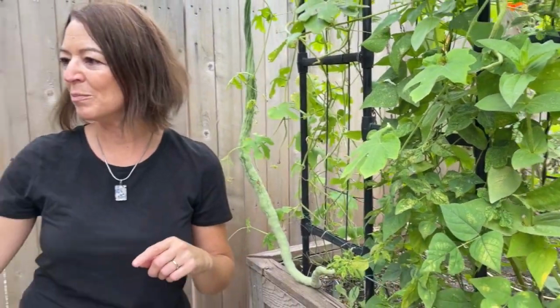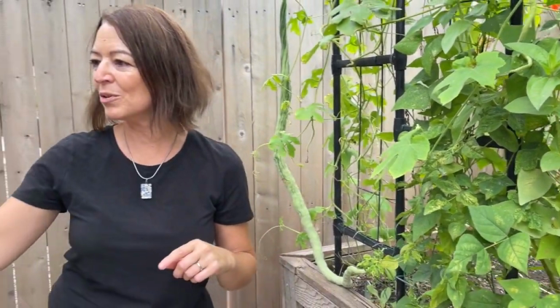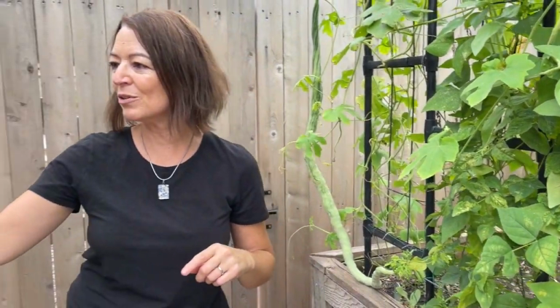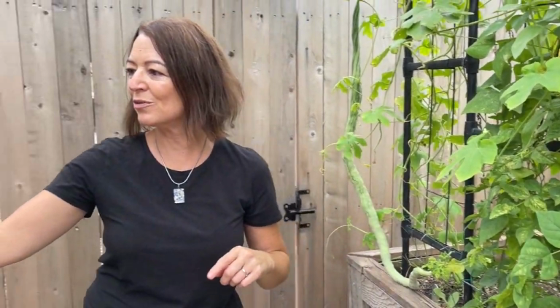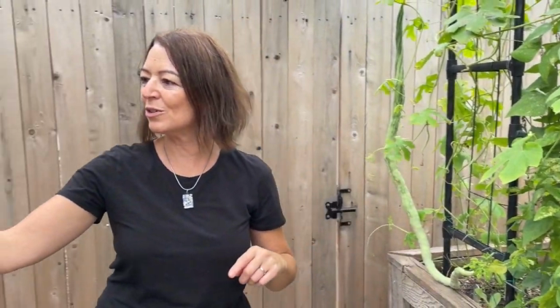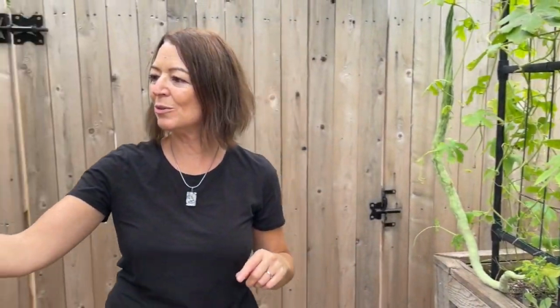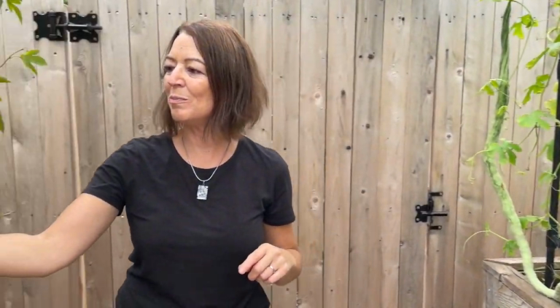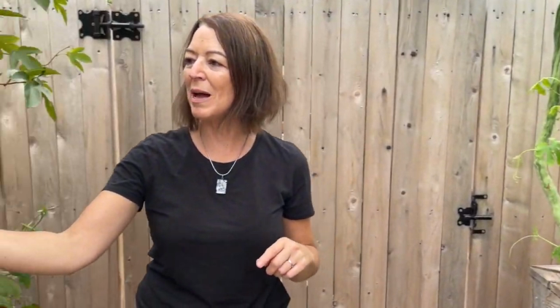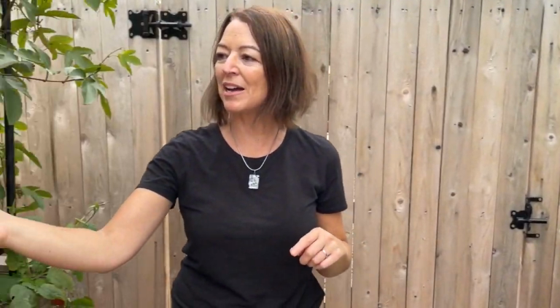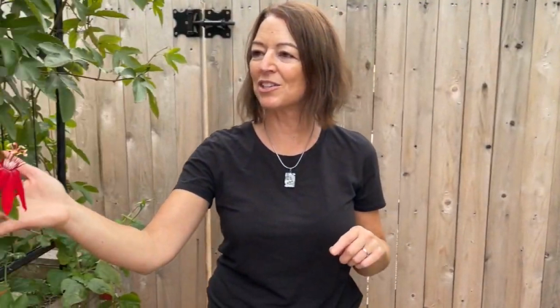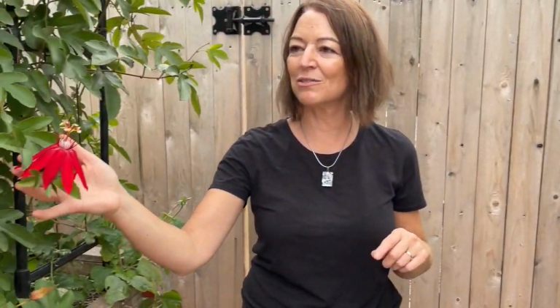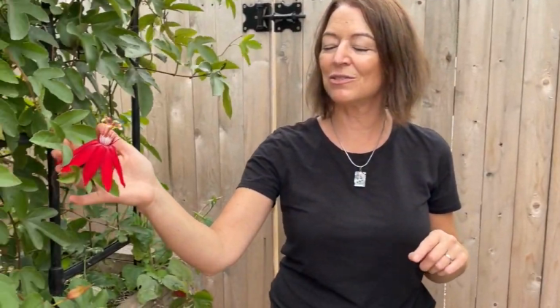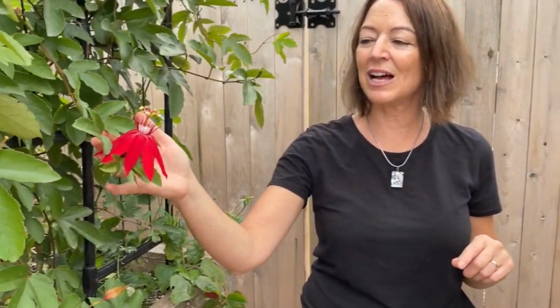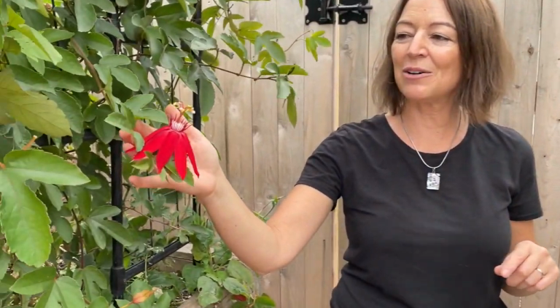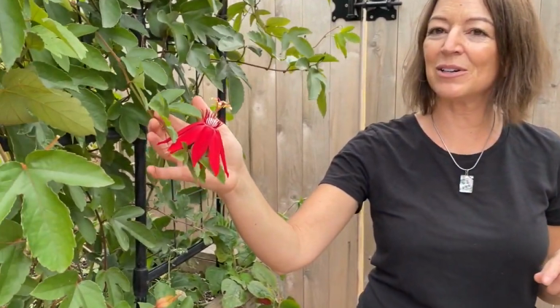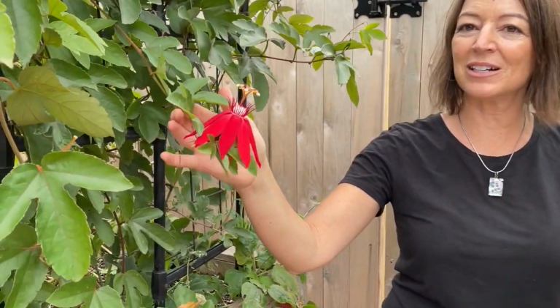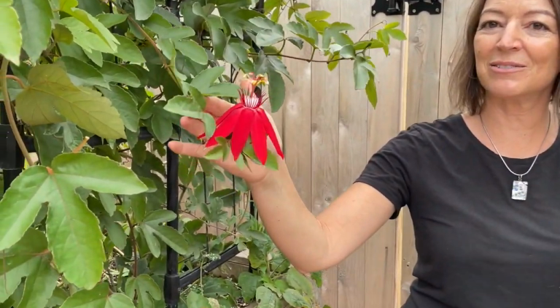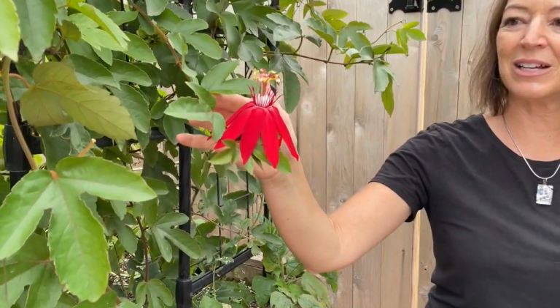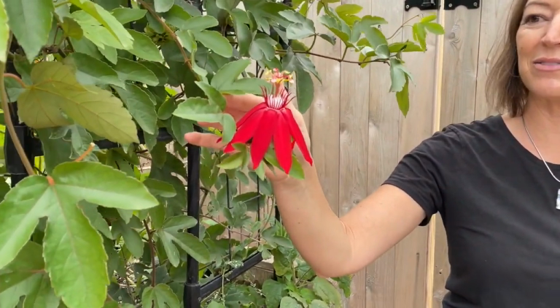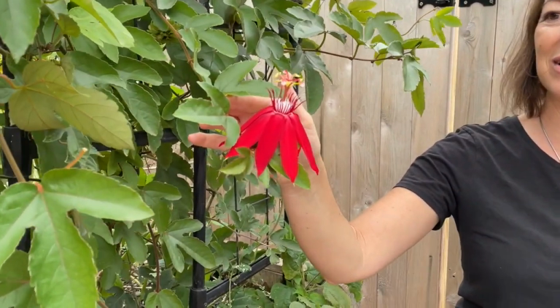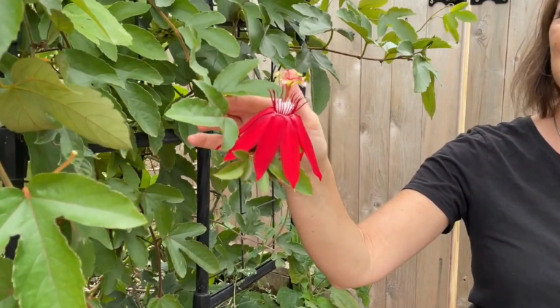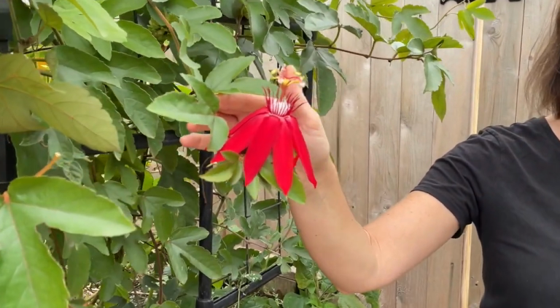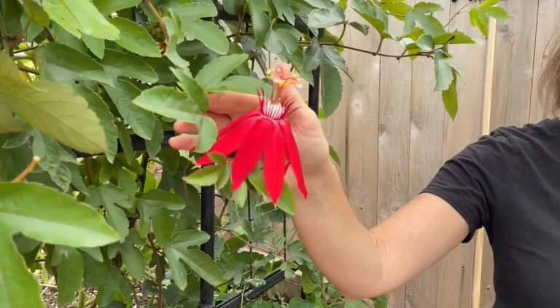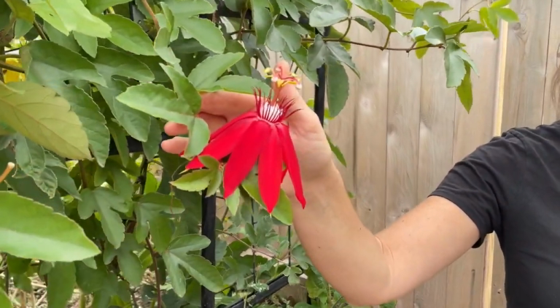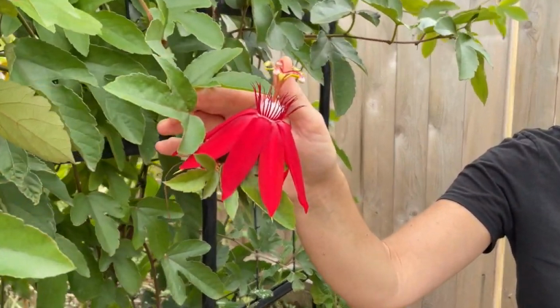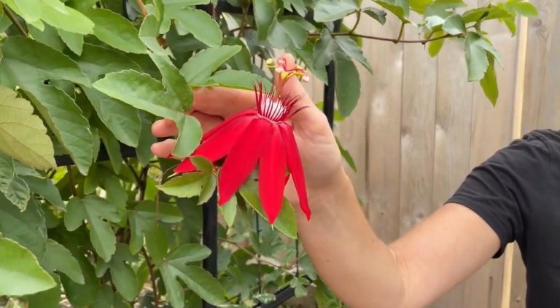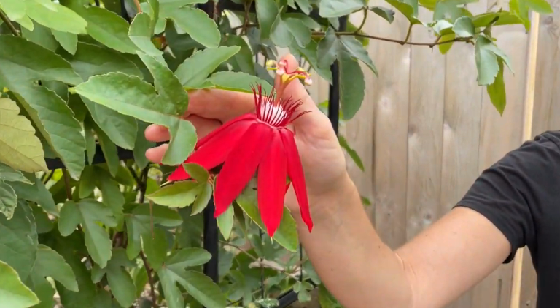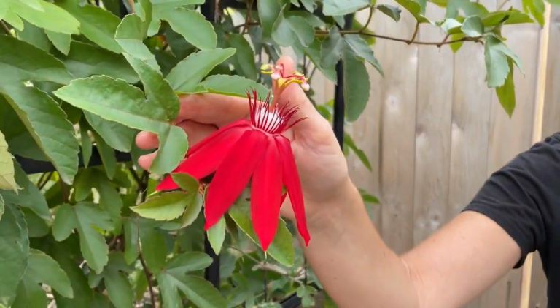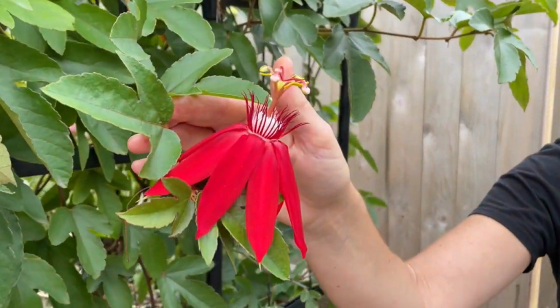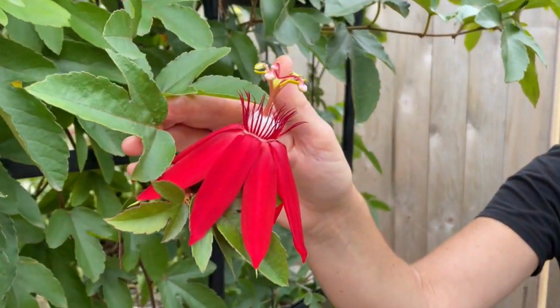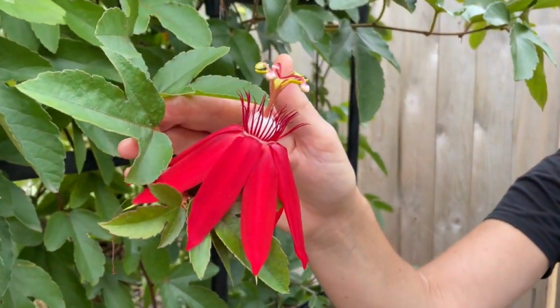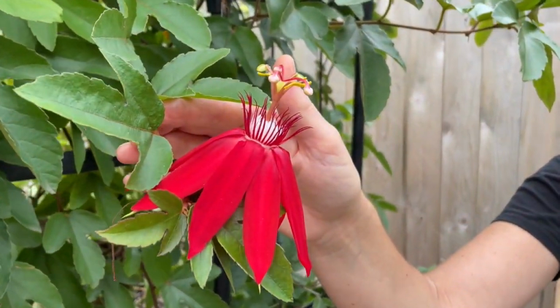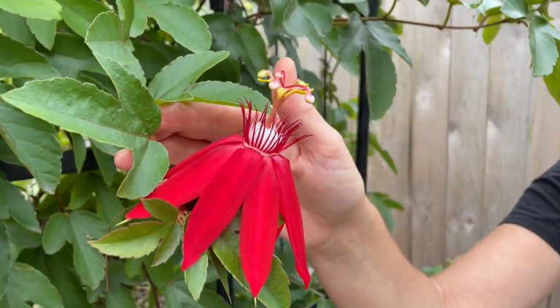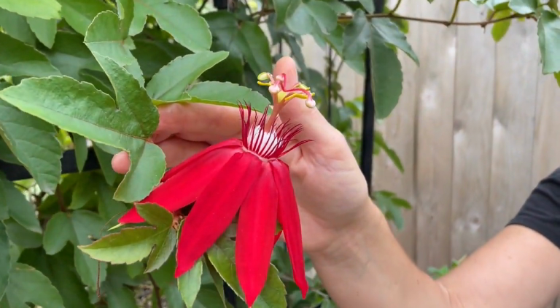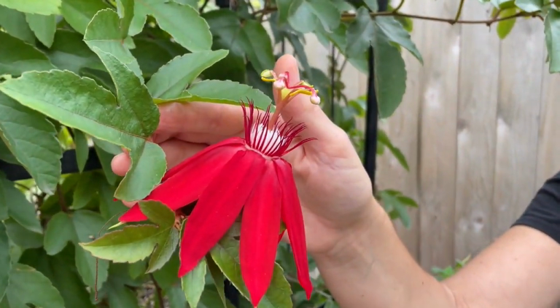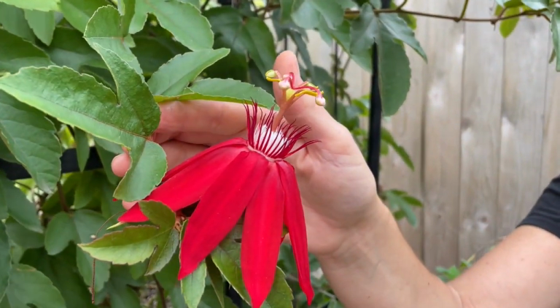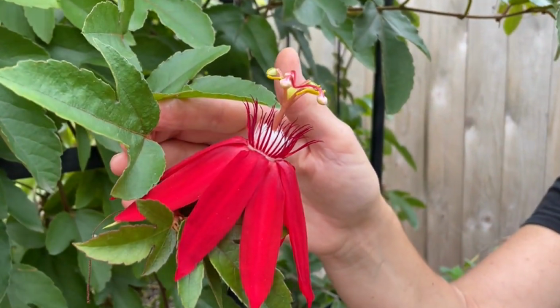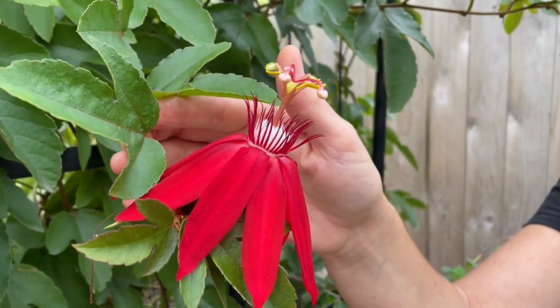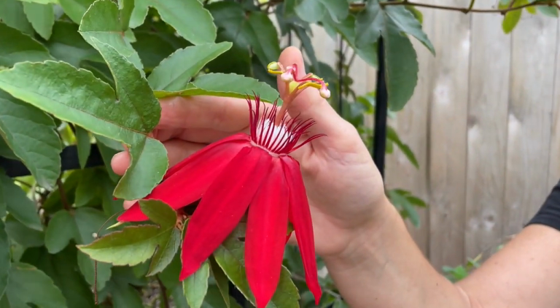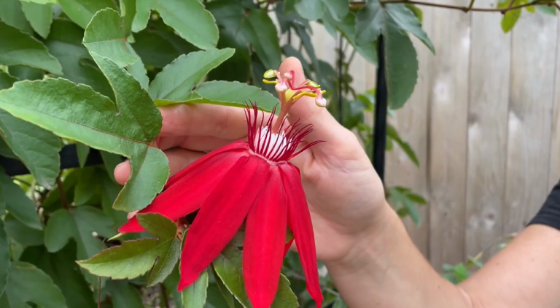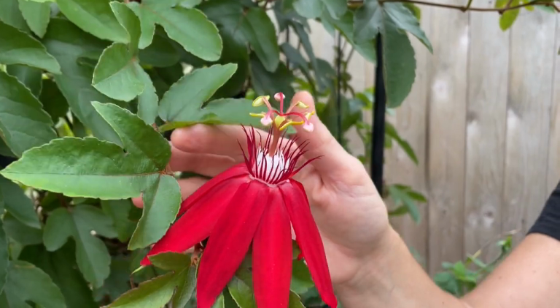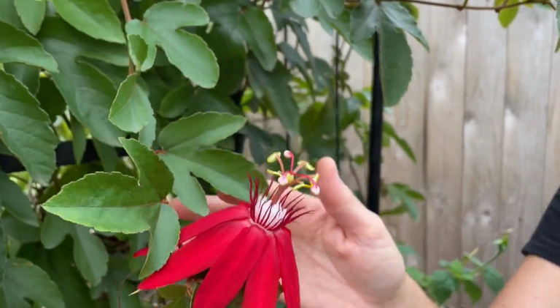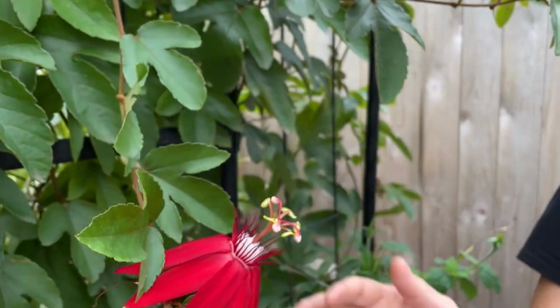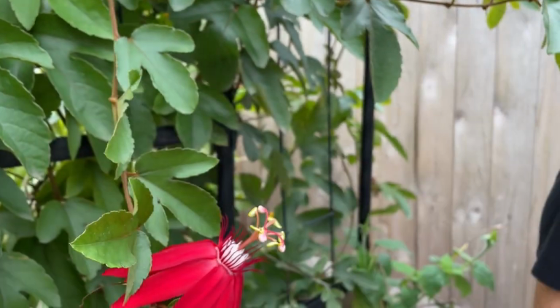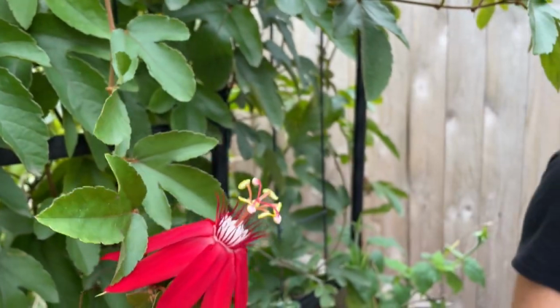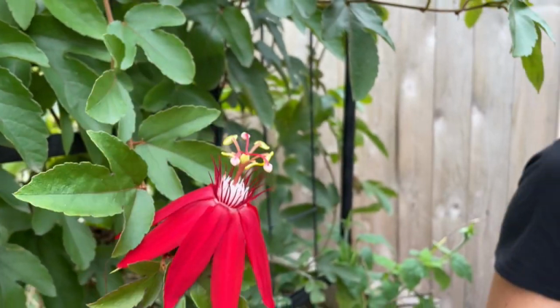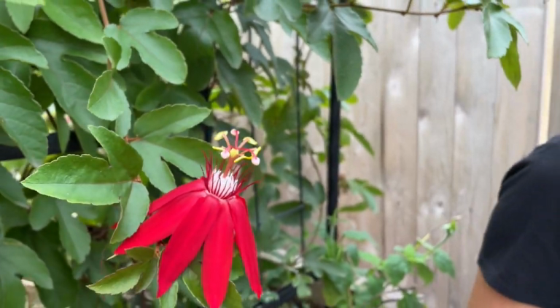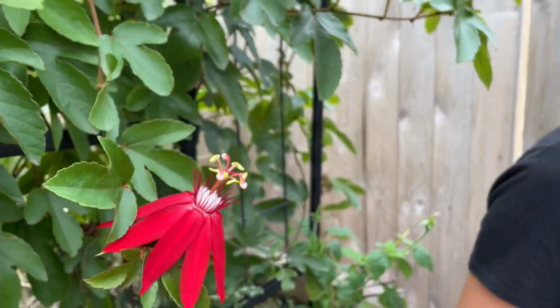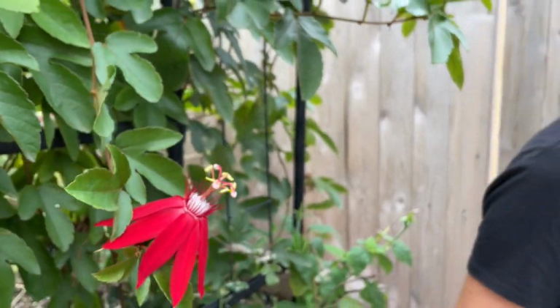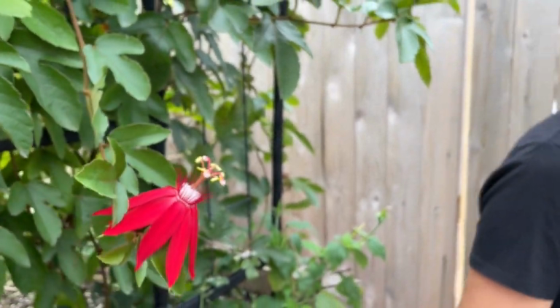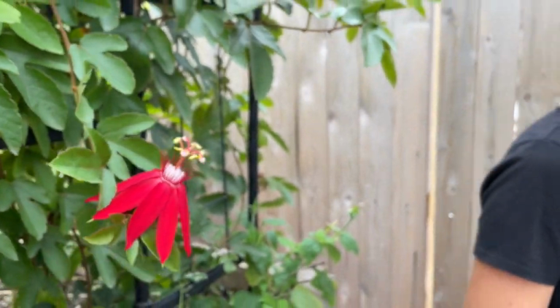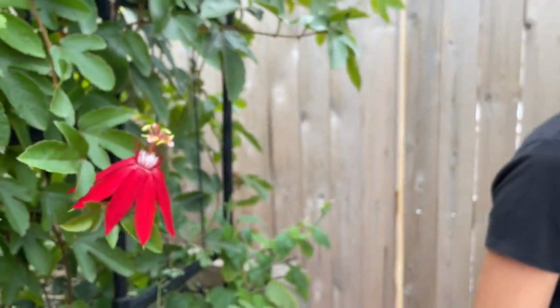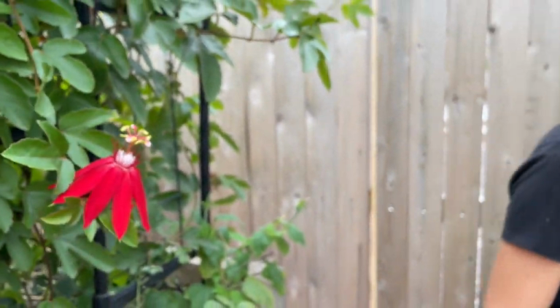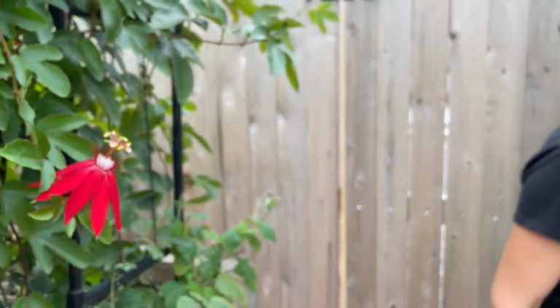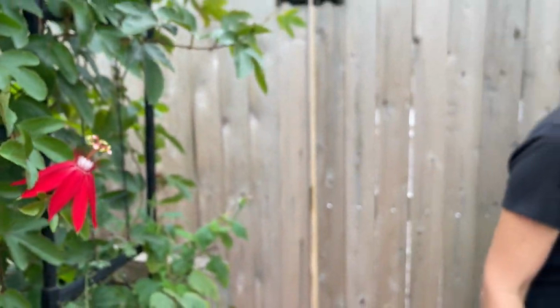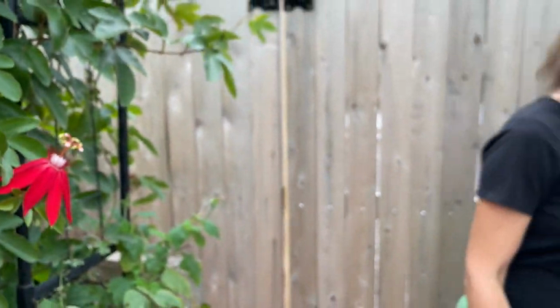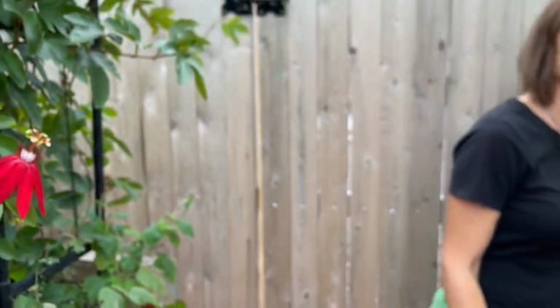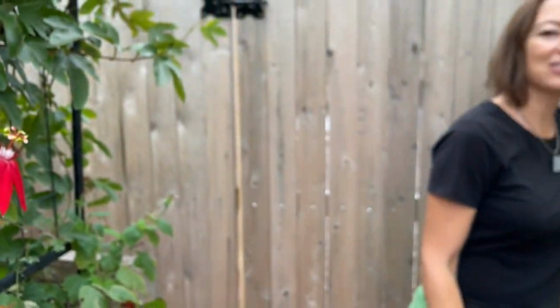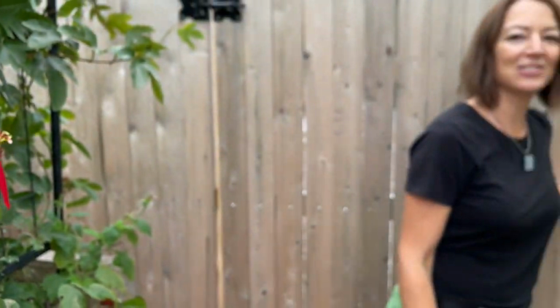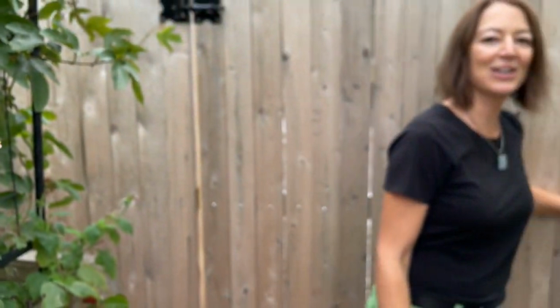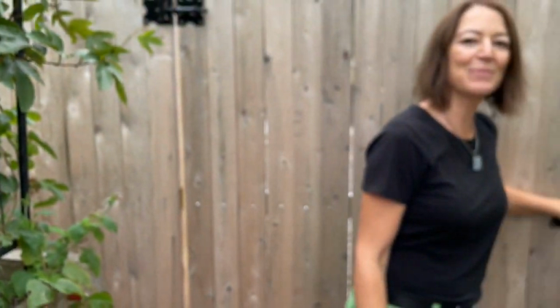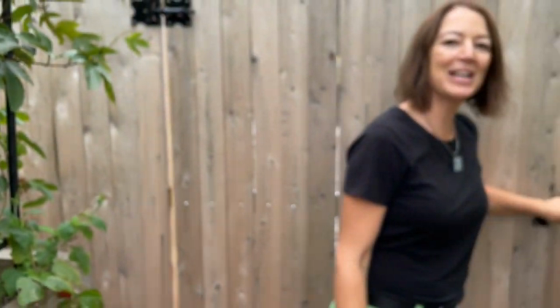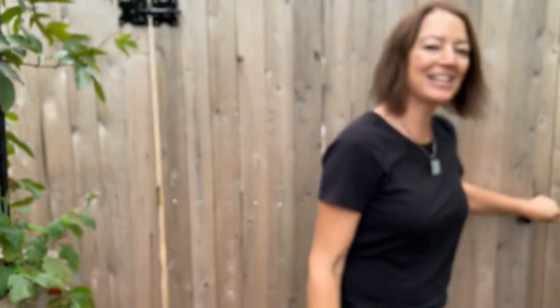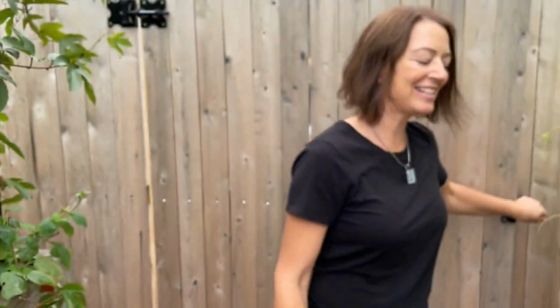It's a beautiful passion flower, and we have another variety that we're going to show you in just a bit. So come on in.